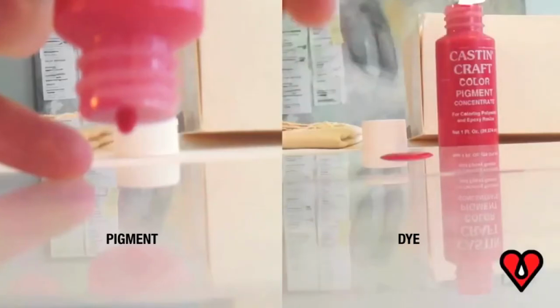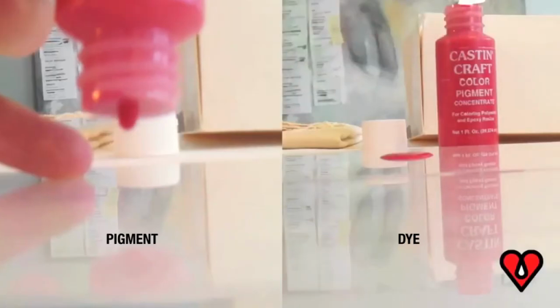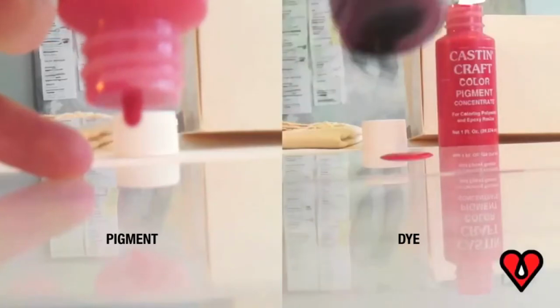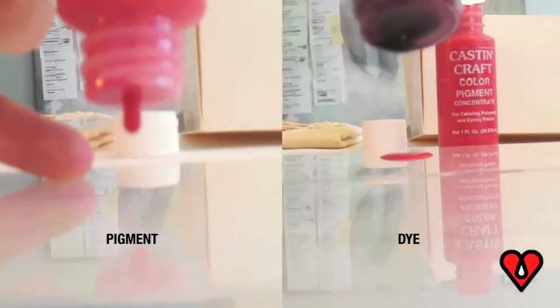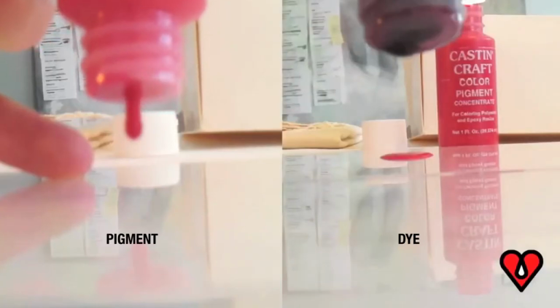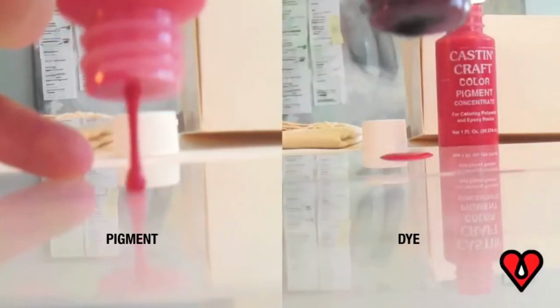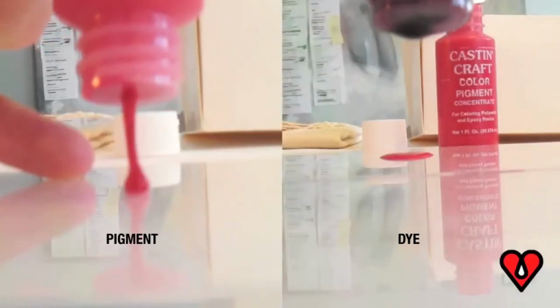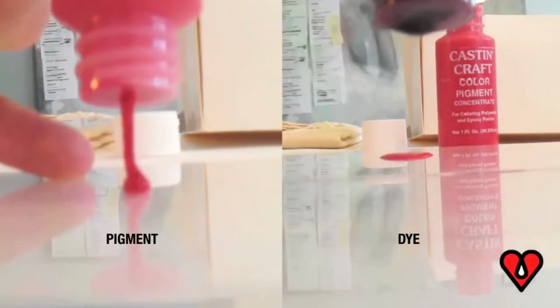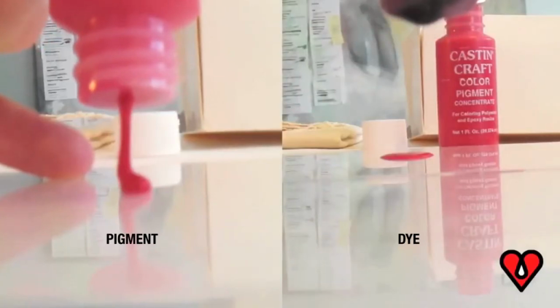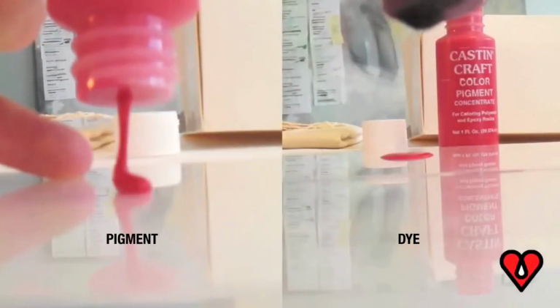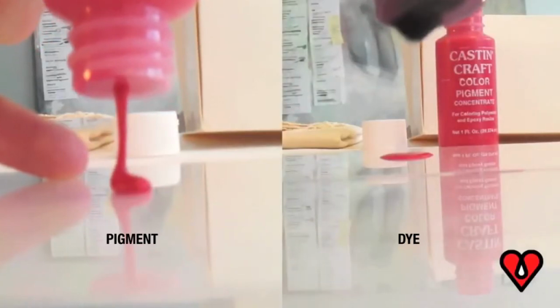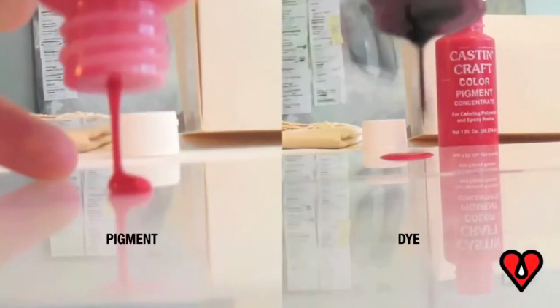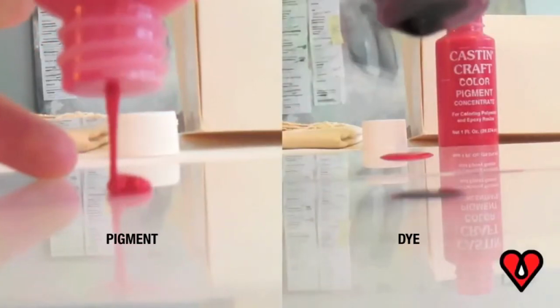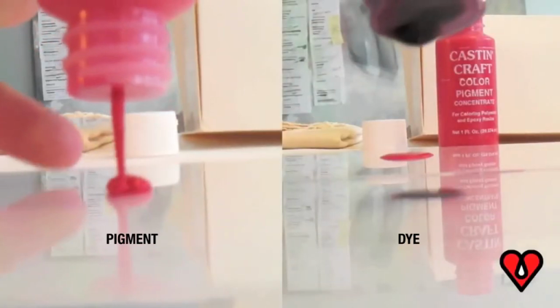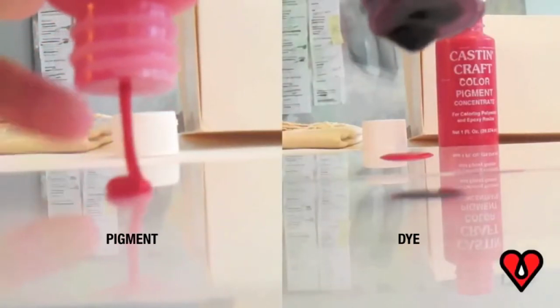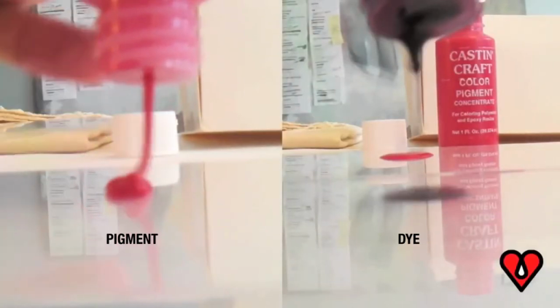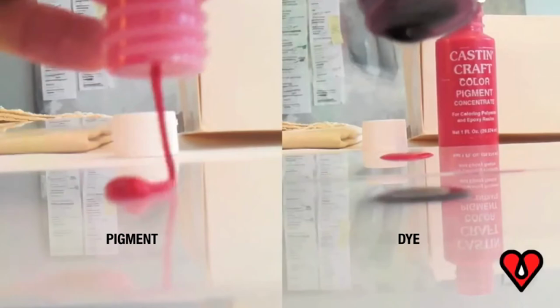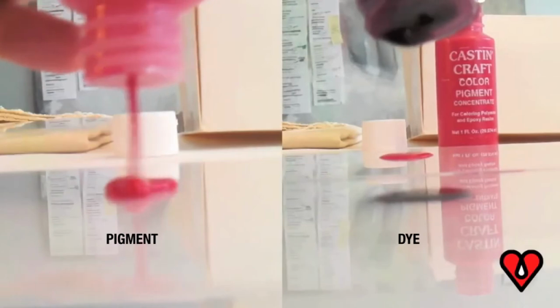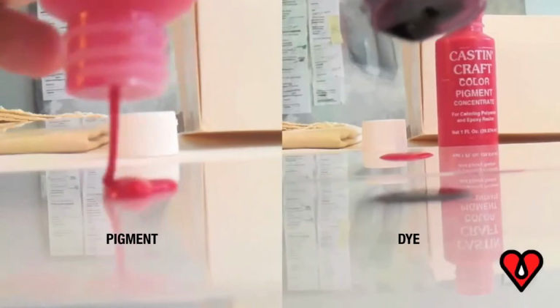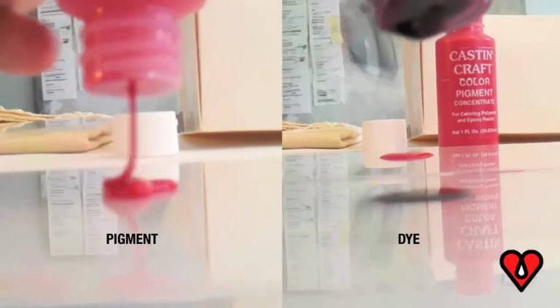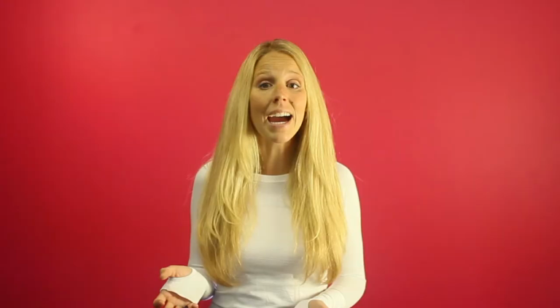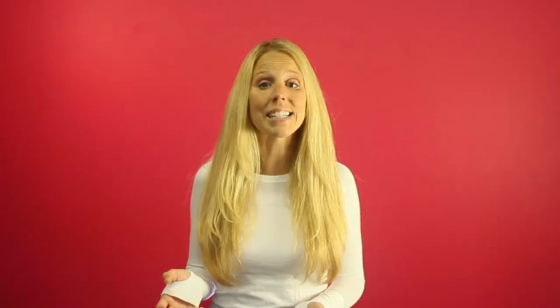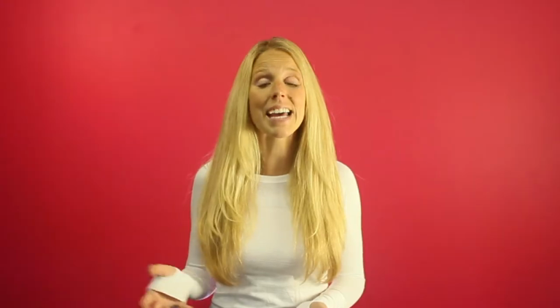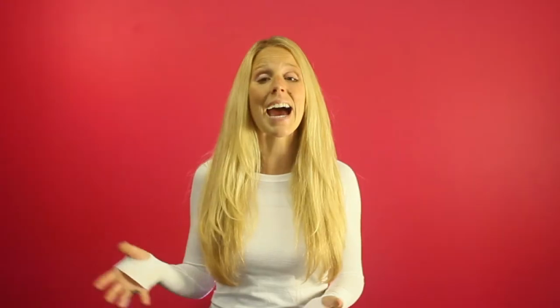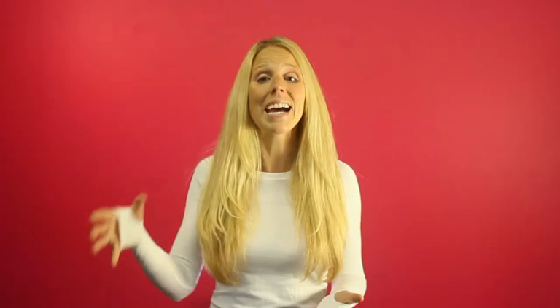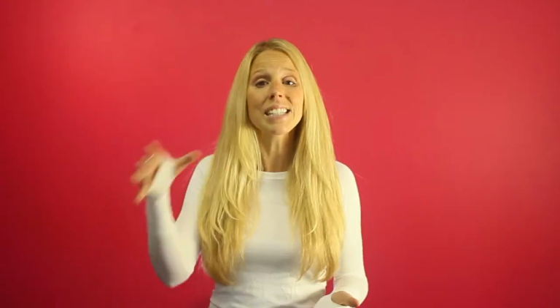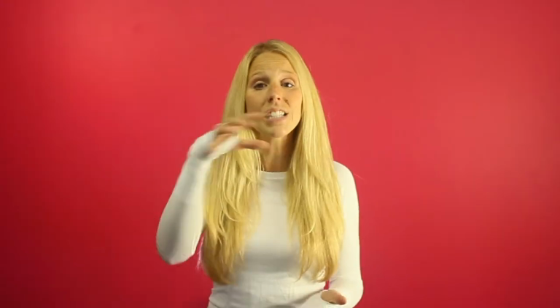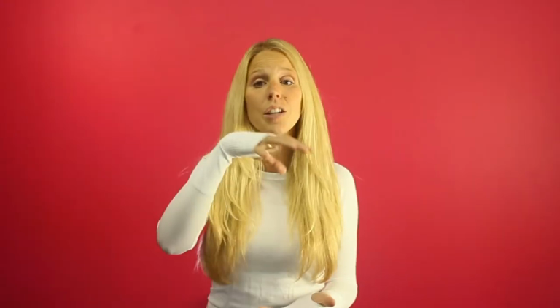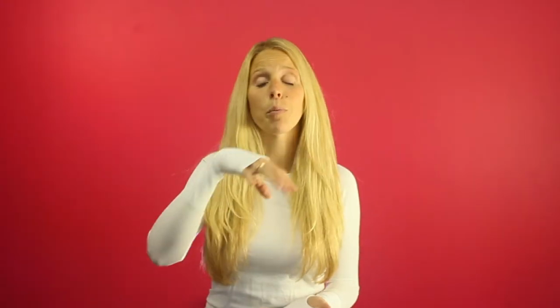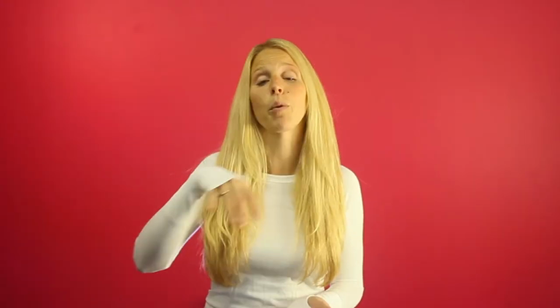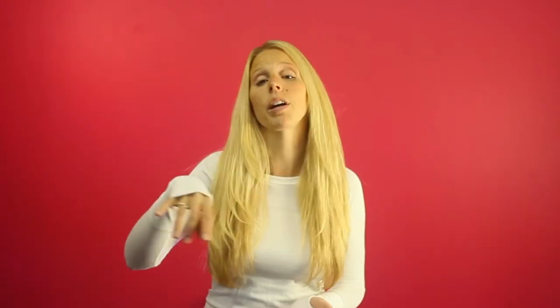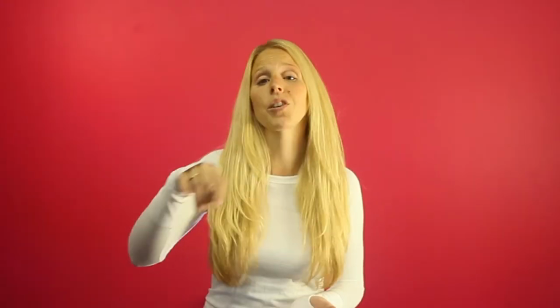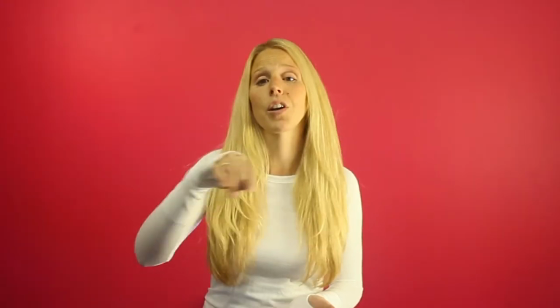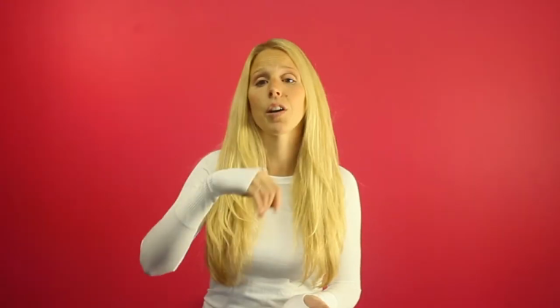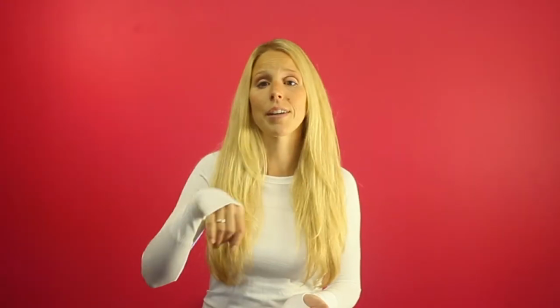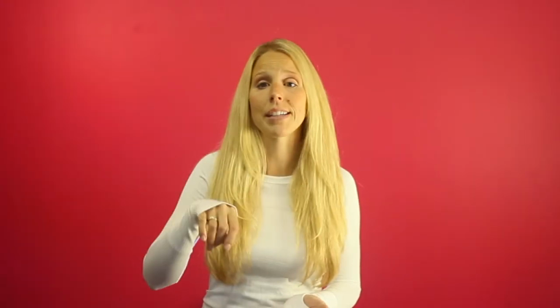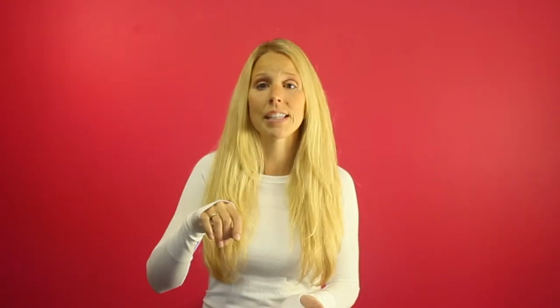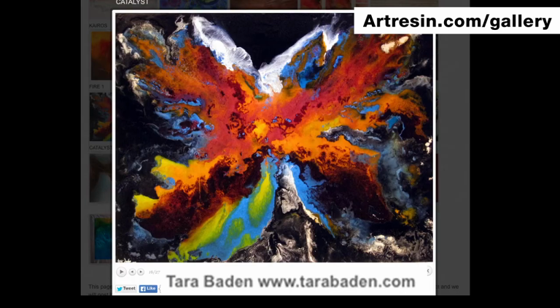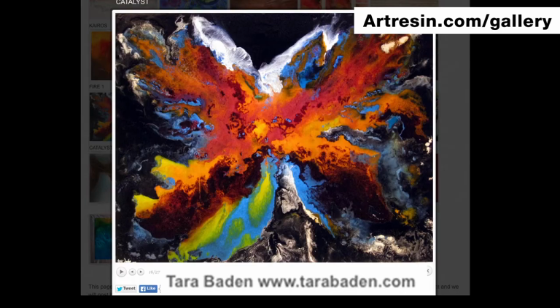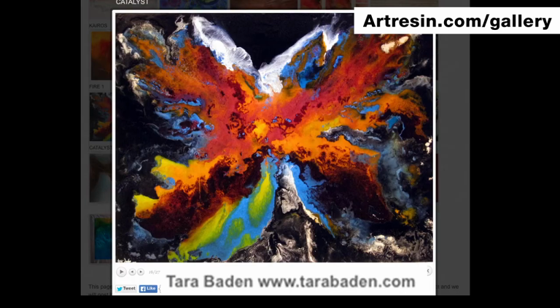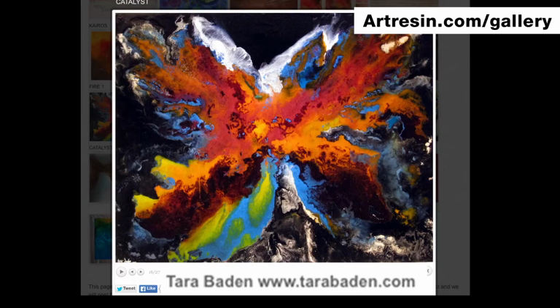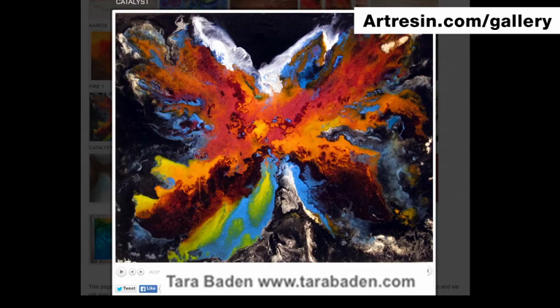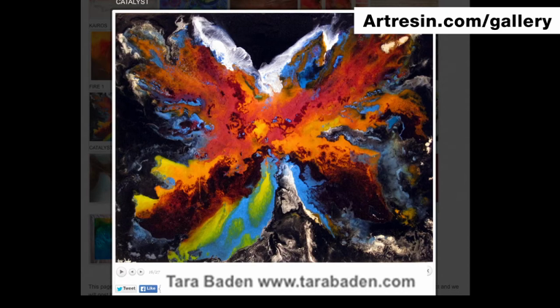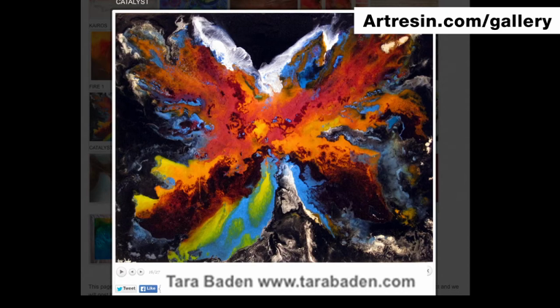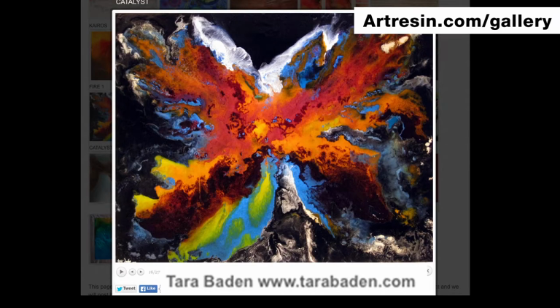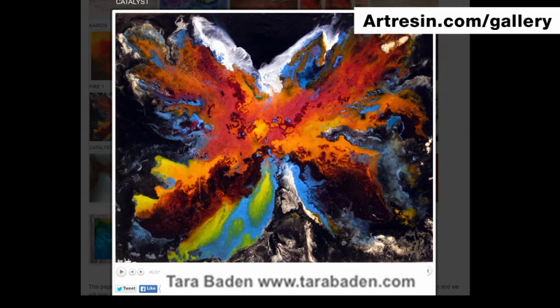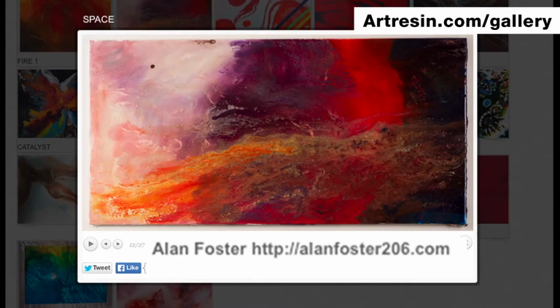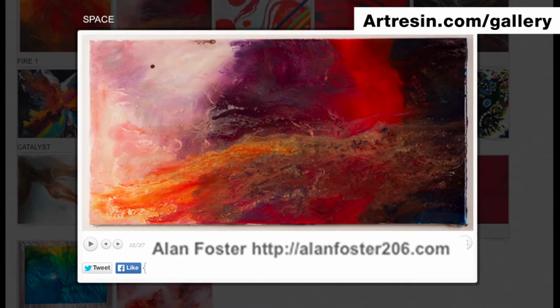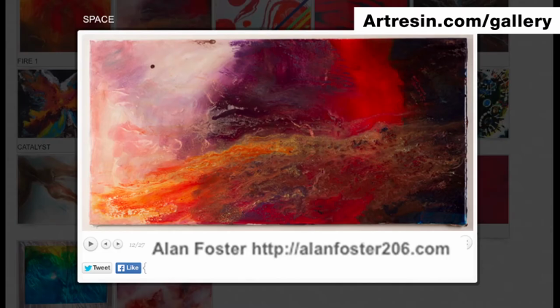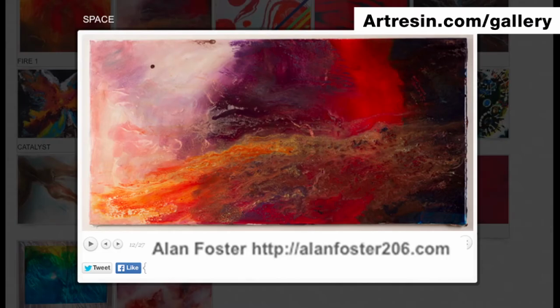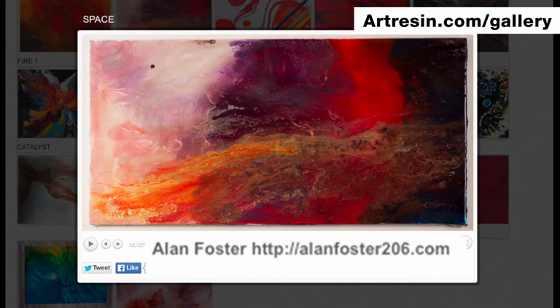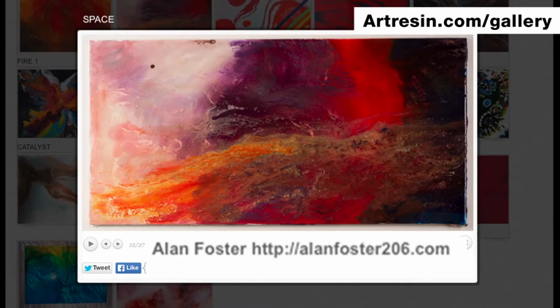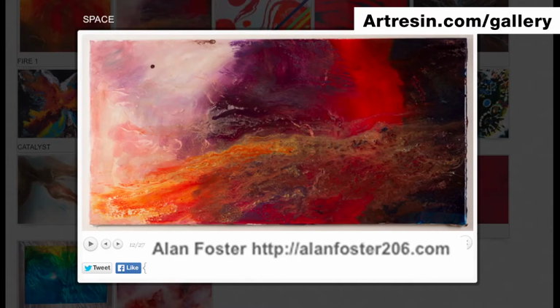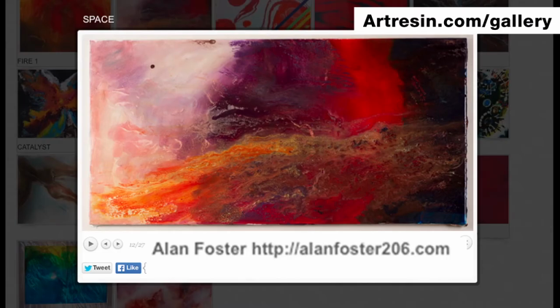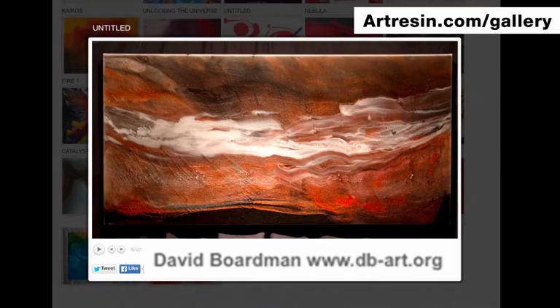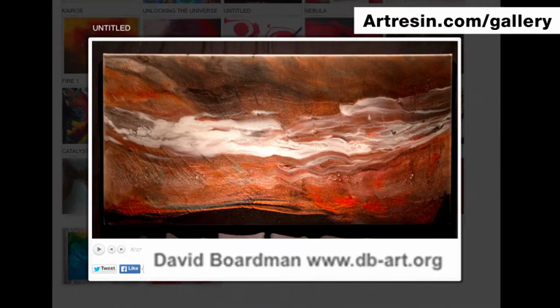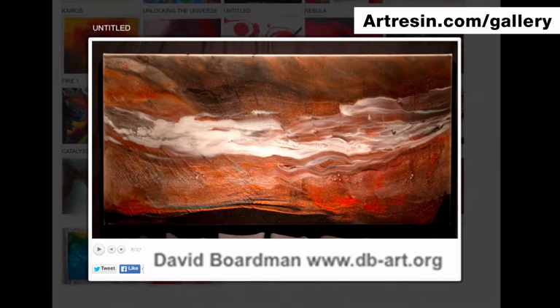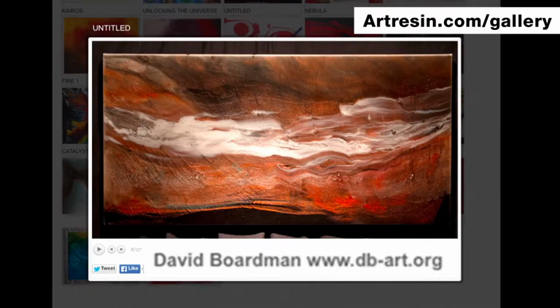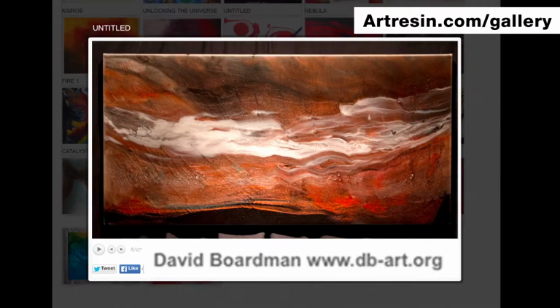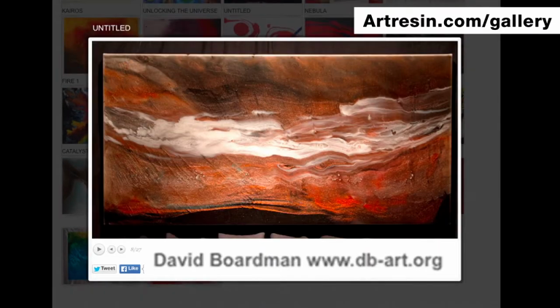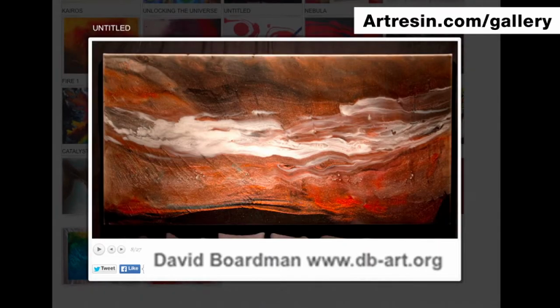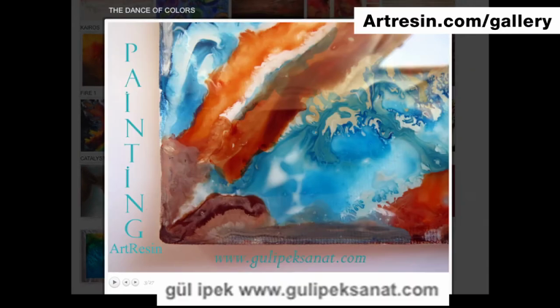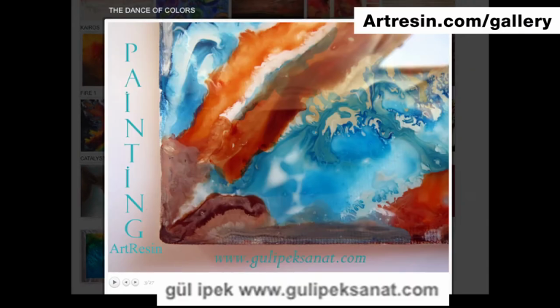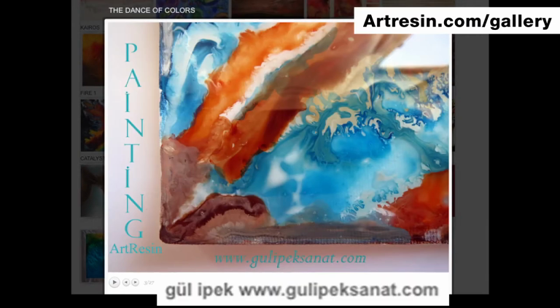Some artists also use pigments and dyes as they're pouring their art resin, to sort of paint as the art resin is curing.